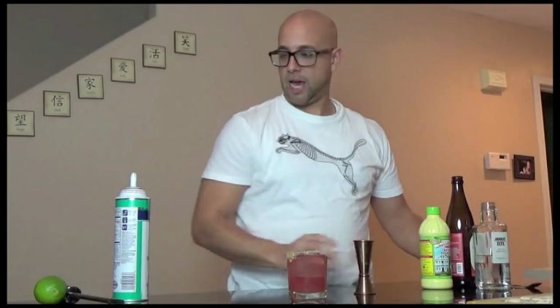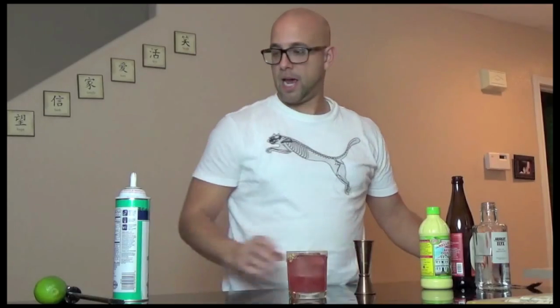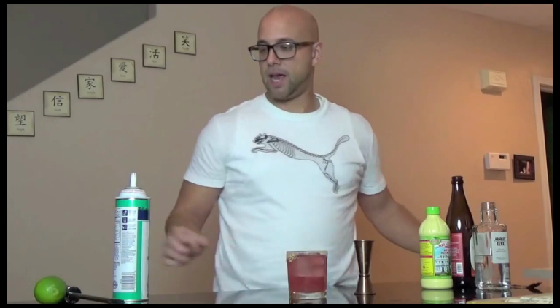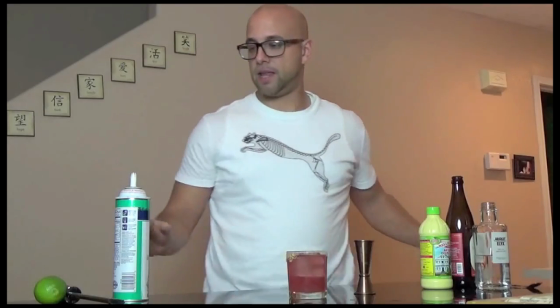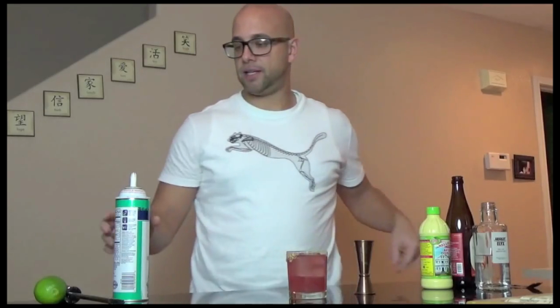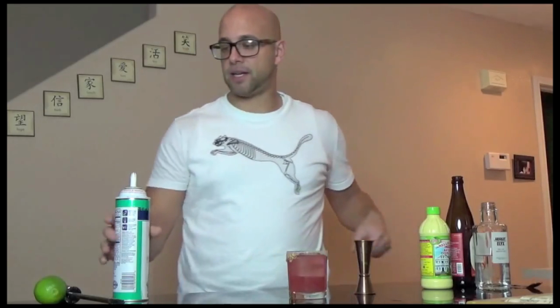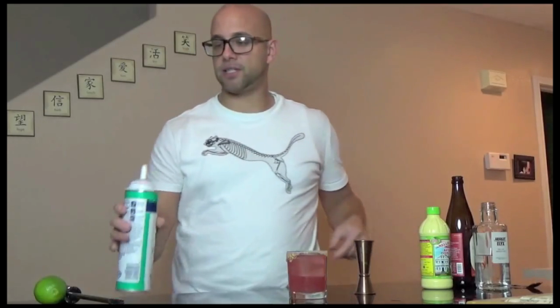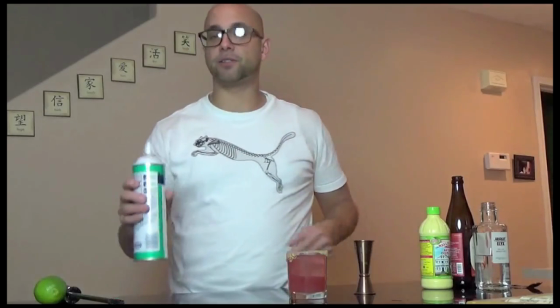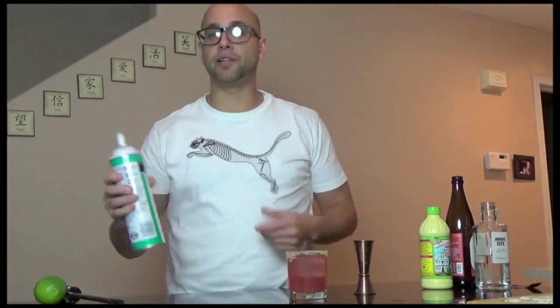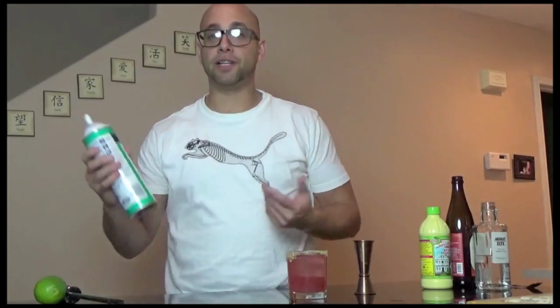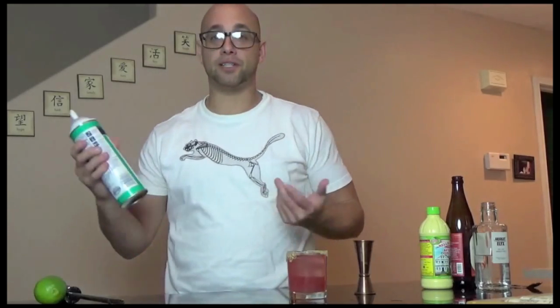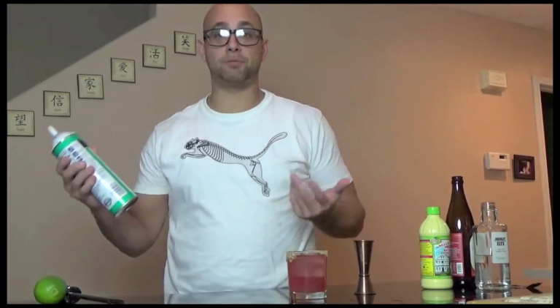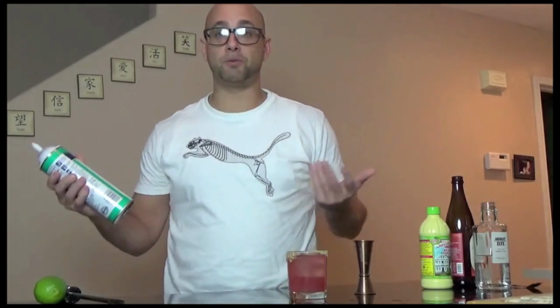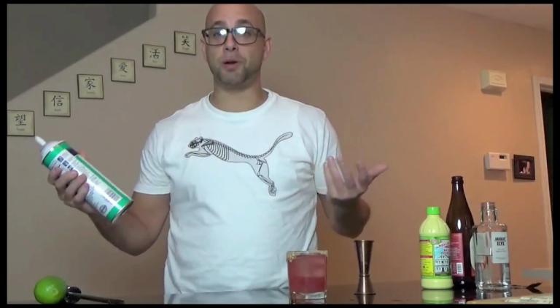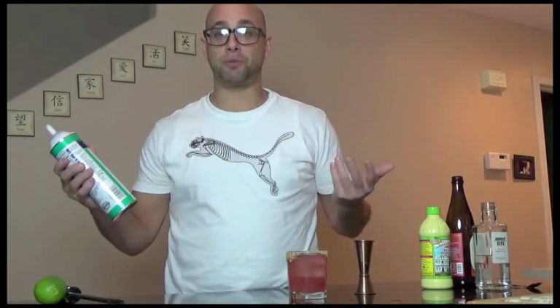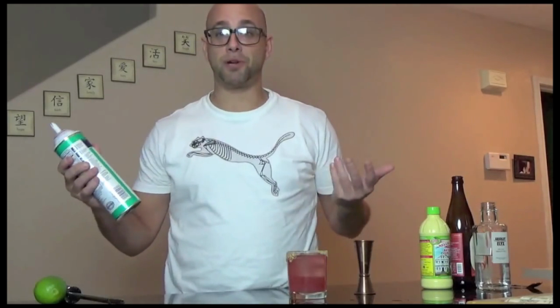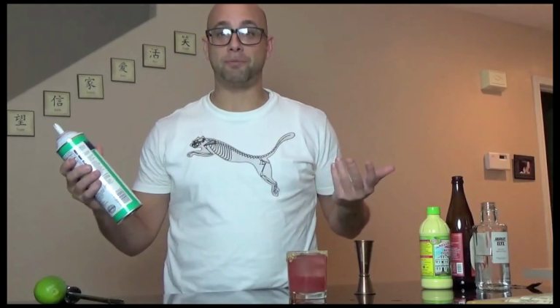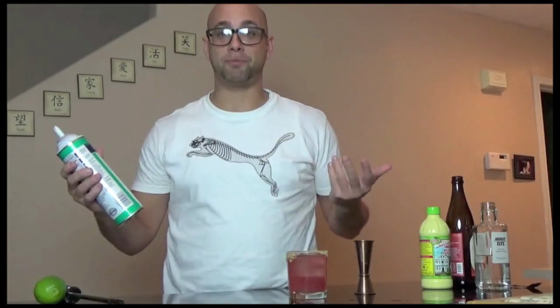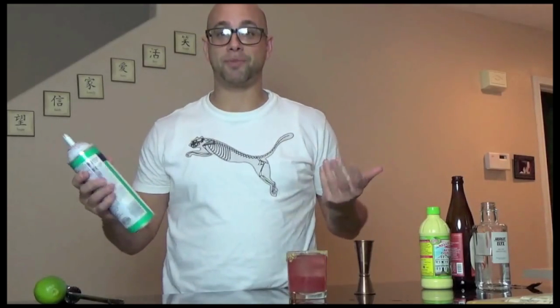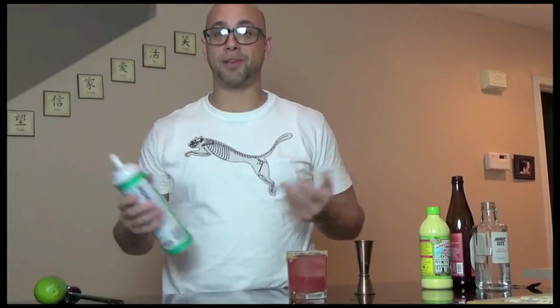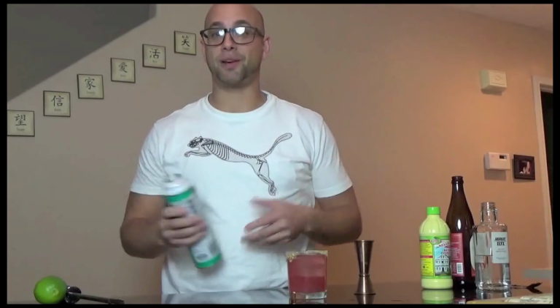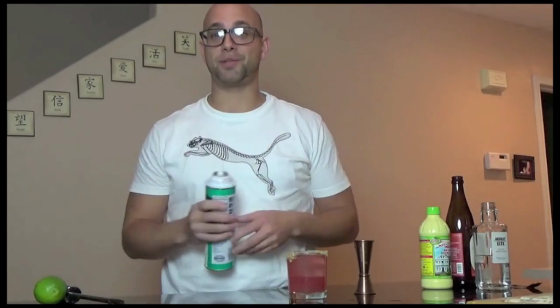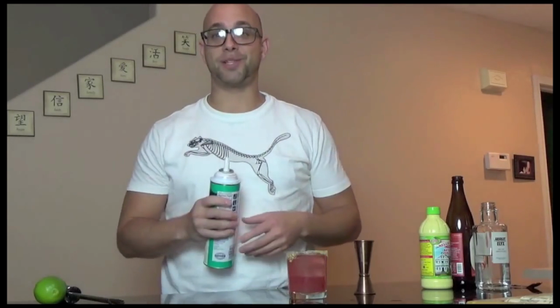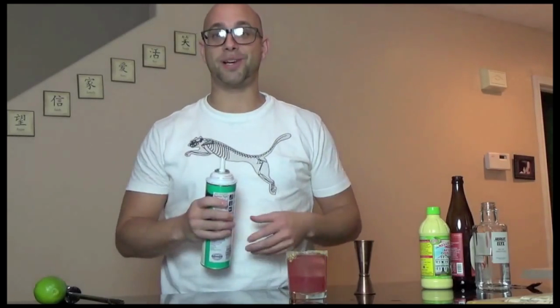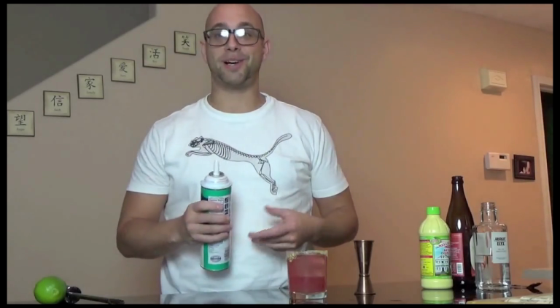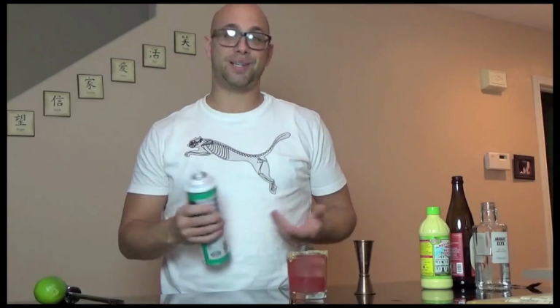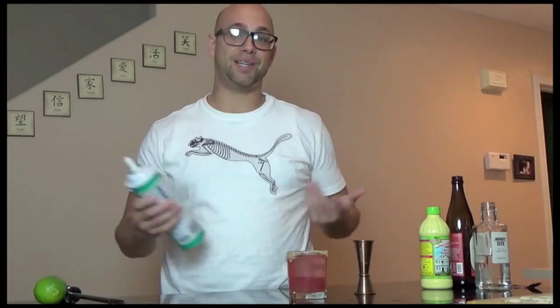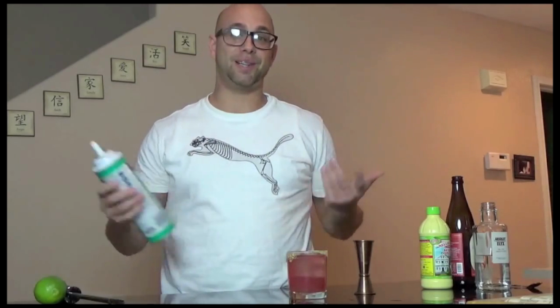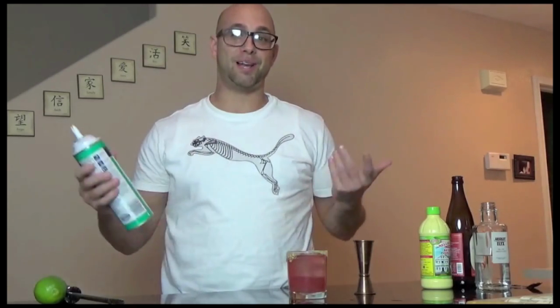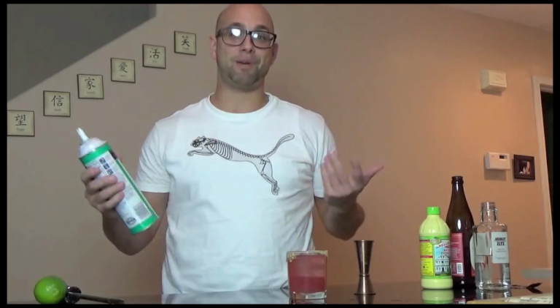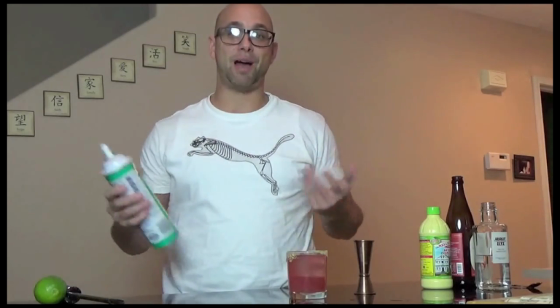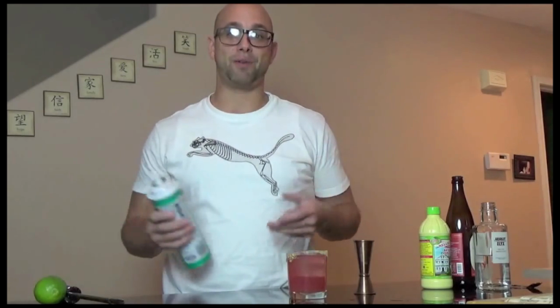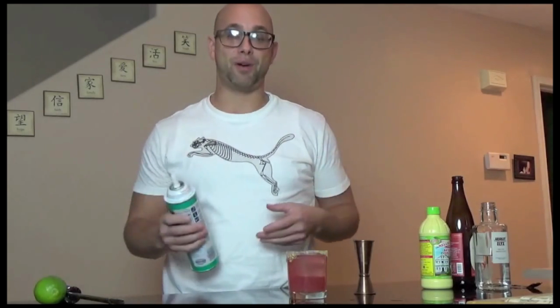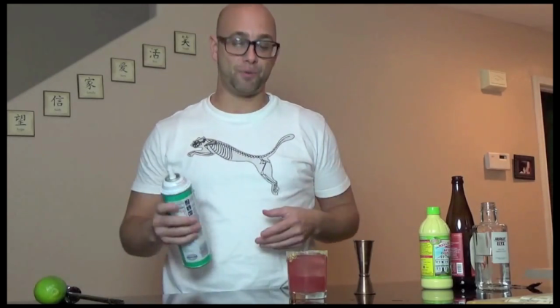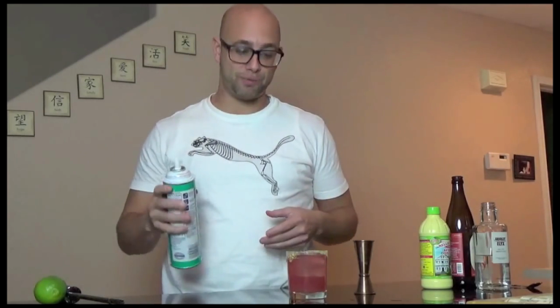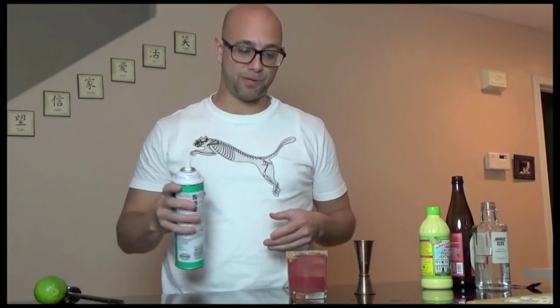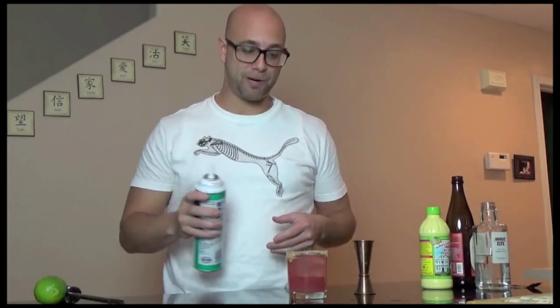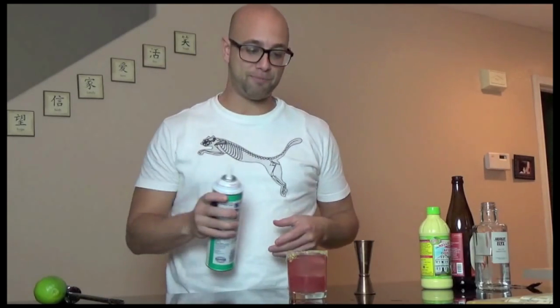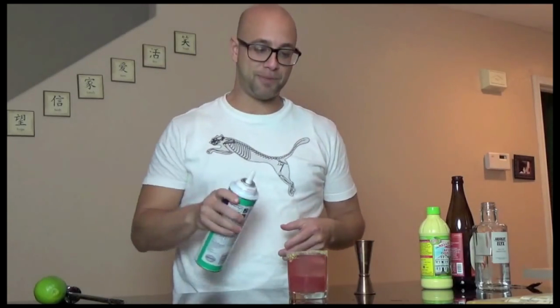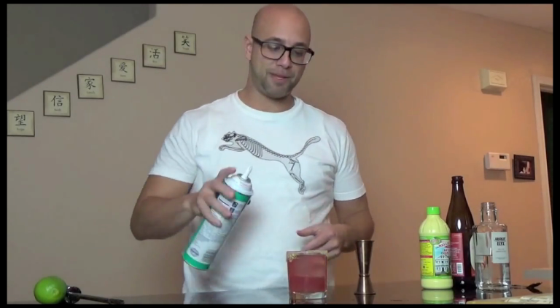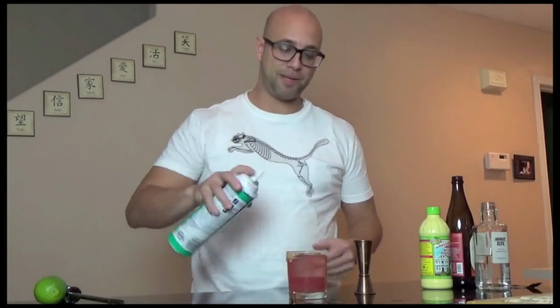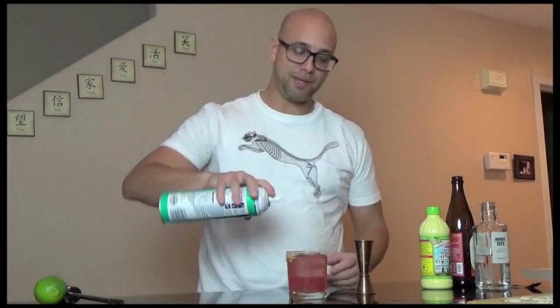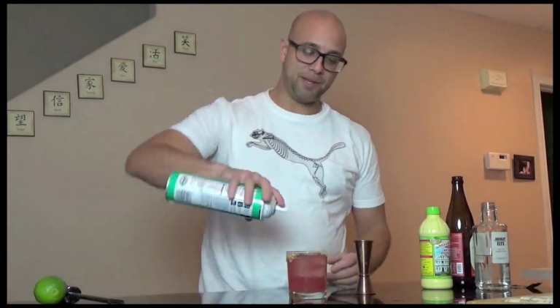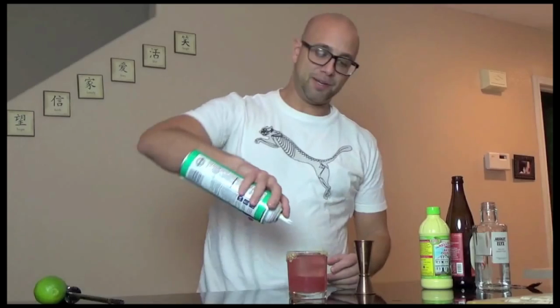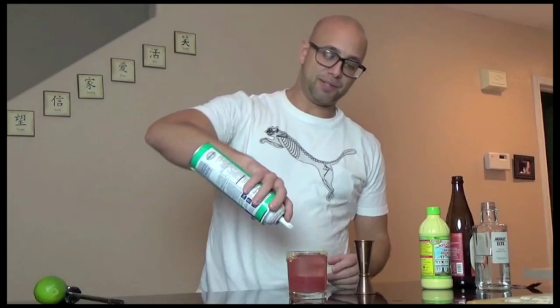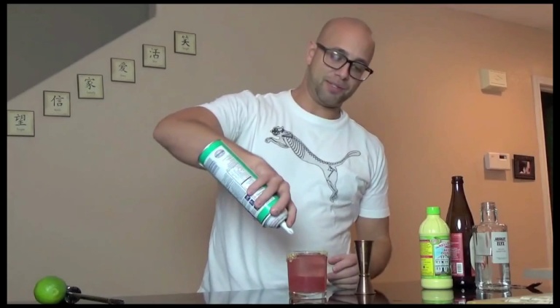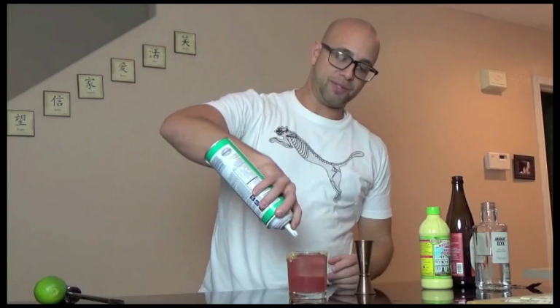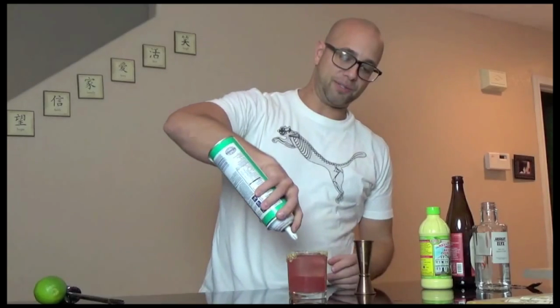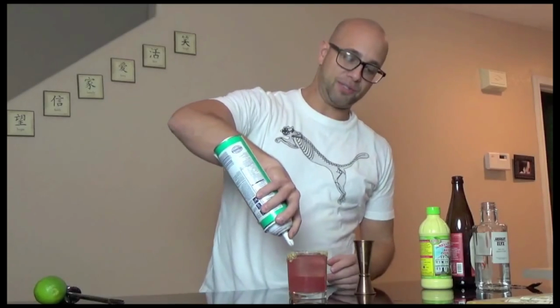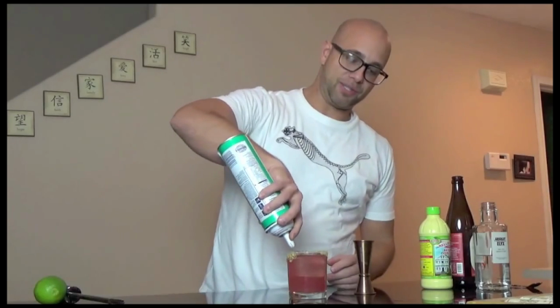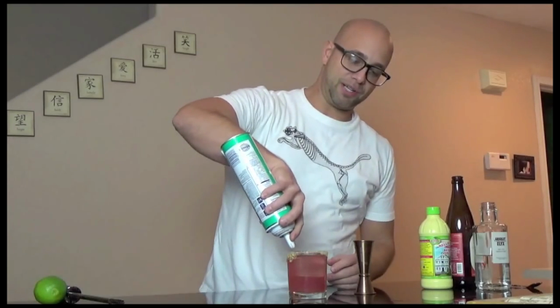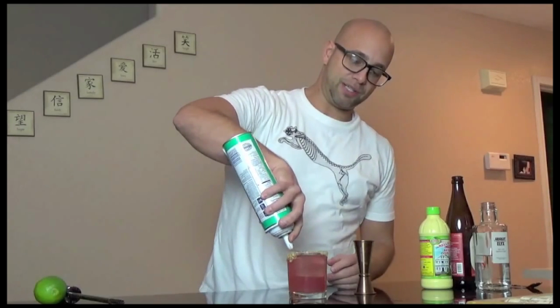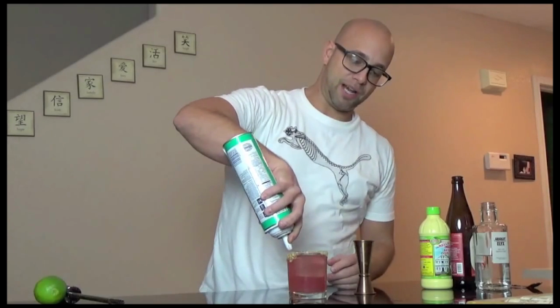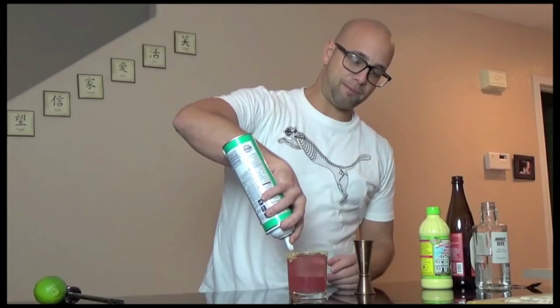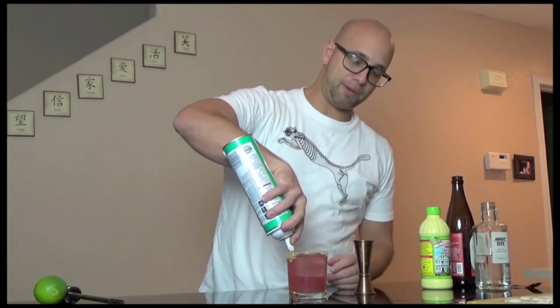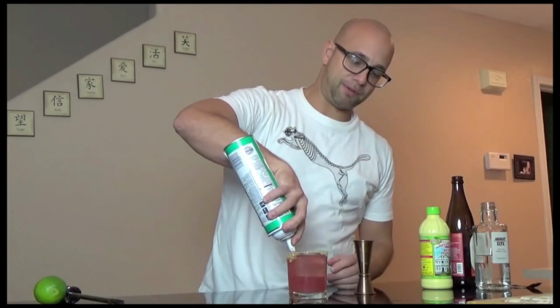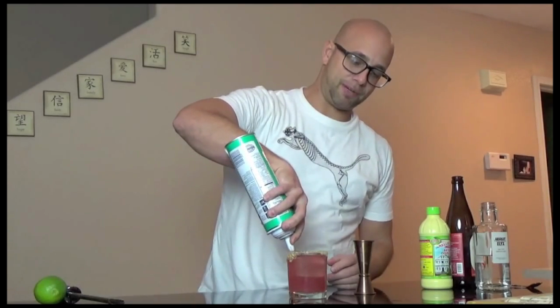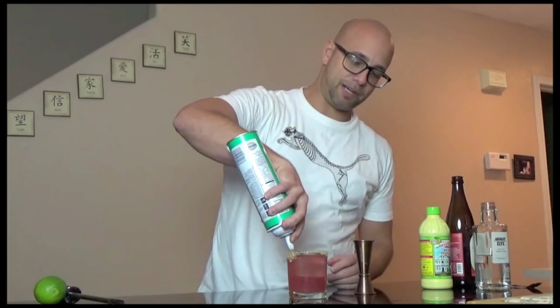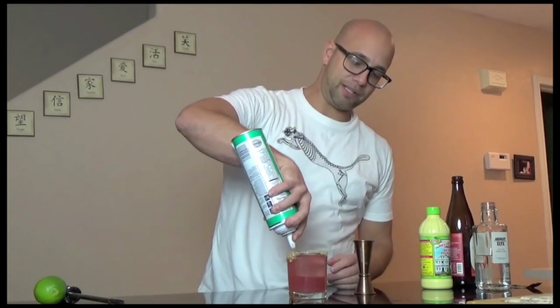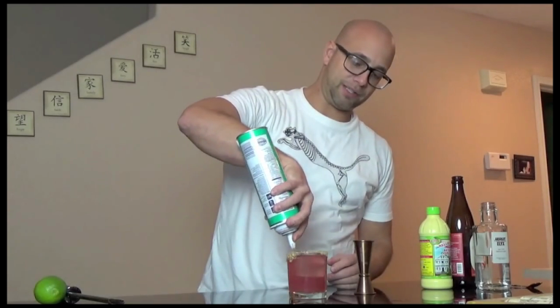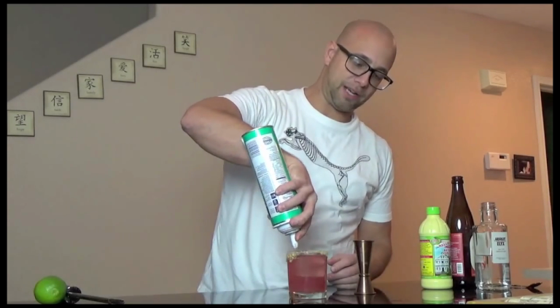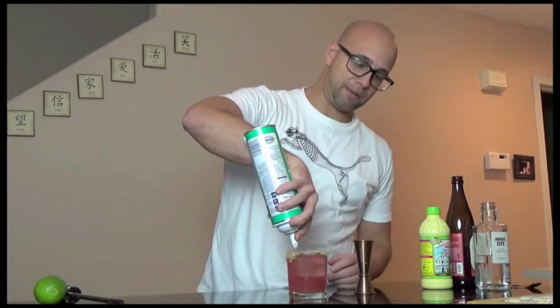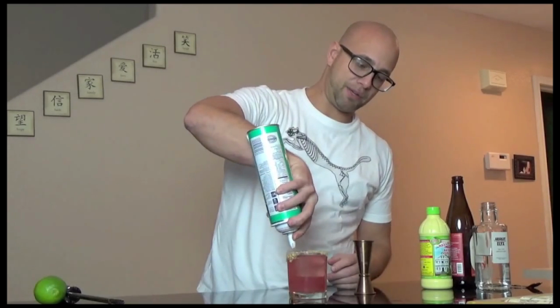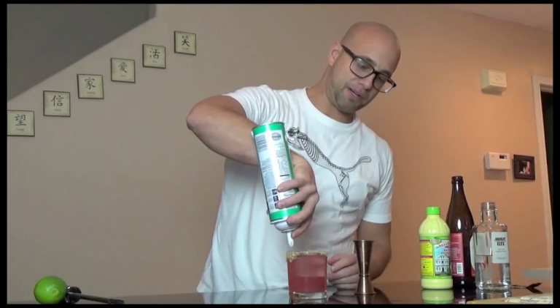The next ingredient is going to be whipped cream — it's not a Key Lime Pie without whipped cream — so I'm just going to top it right on there.